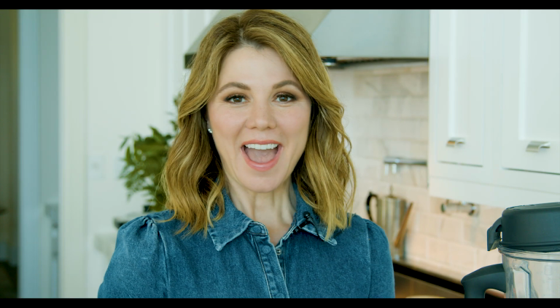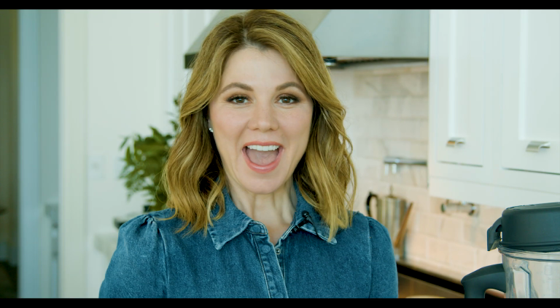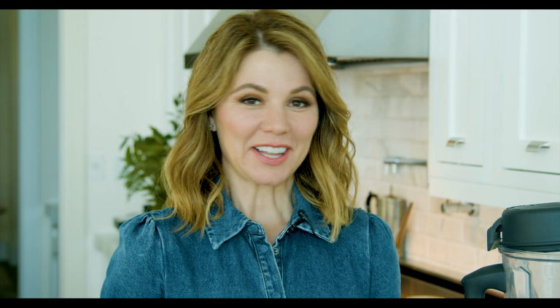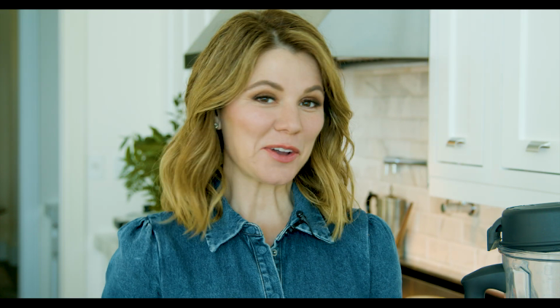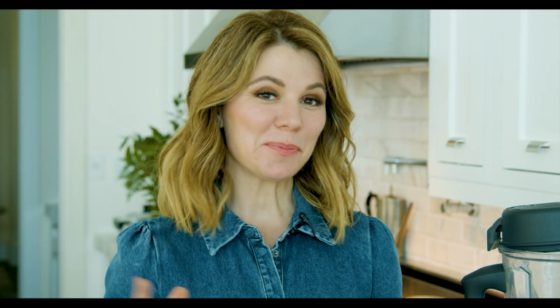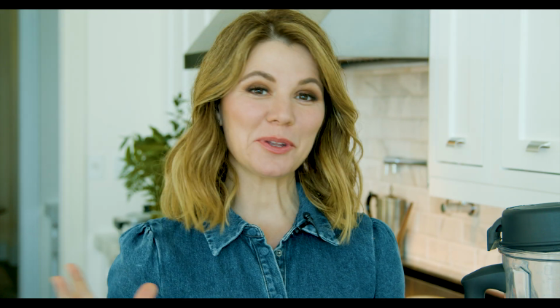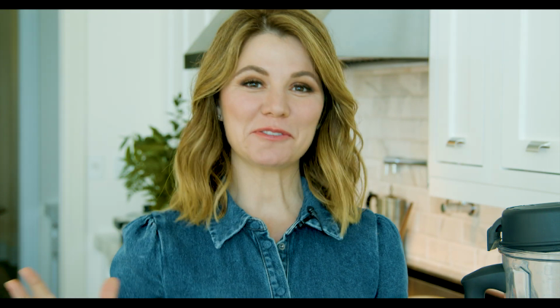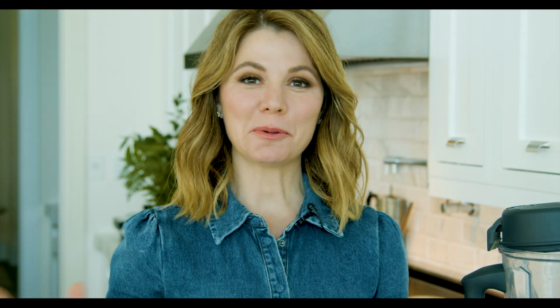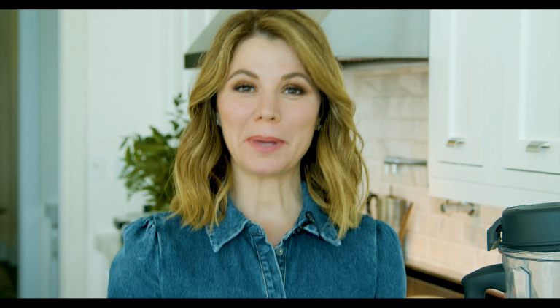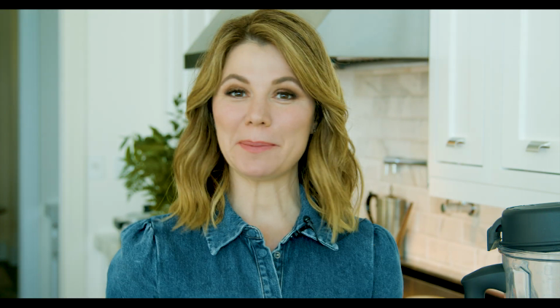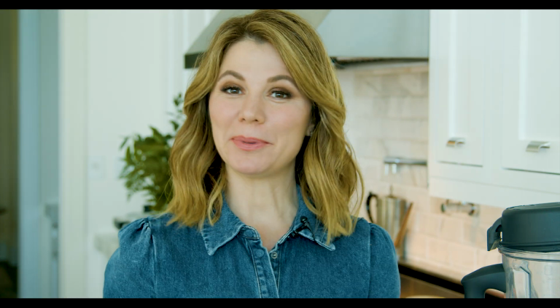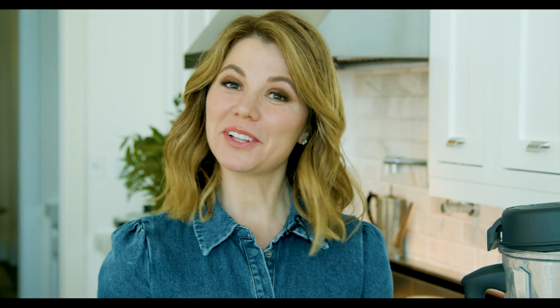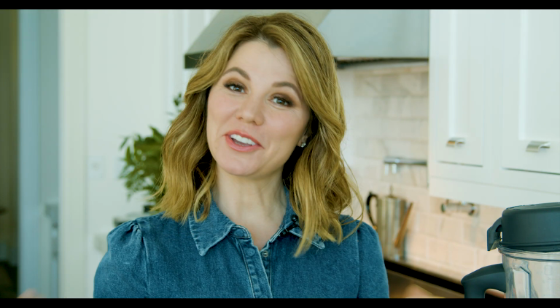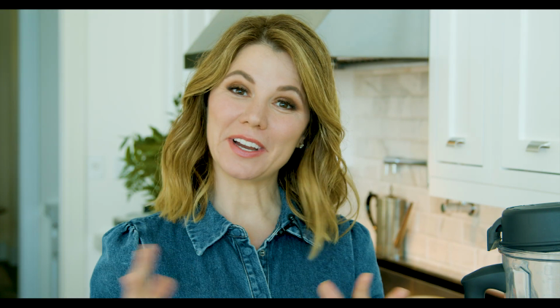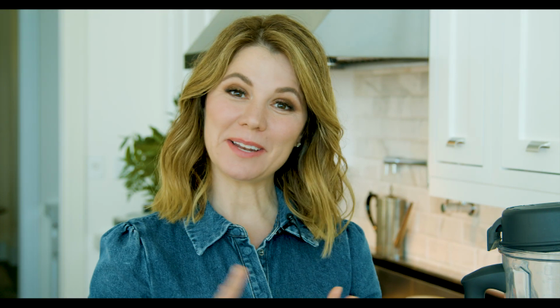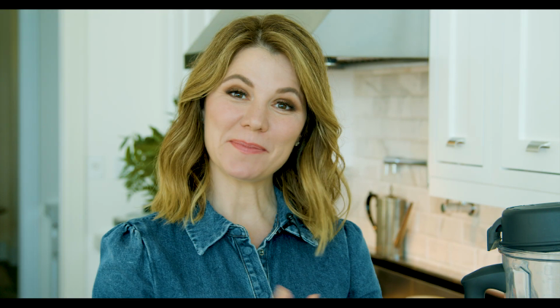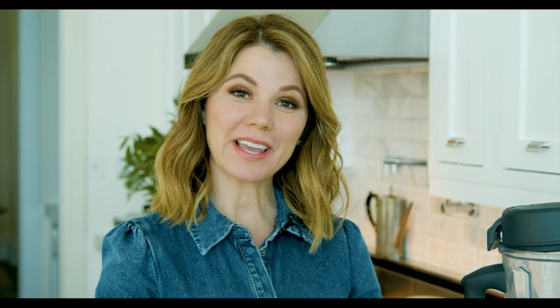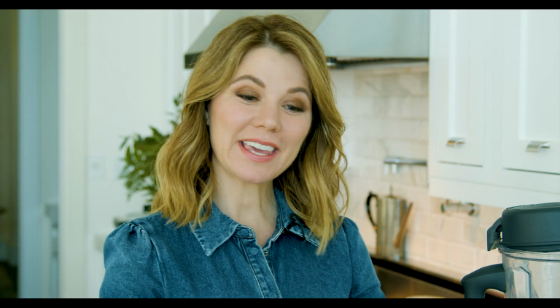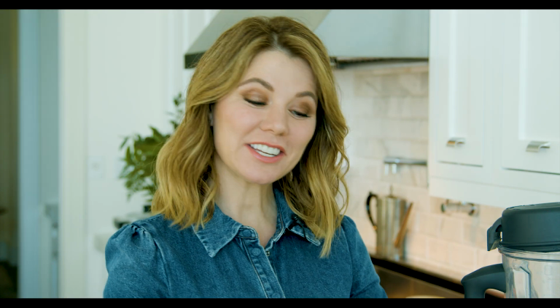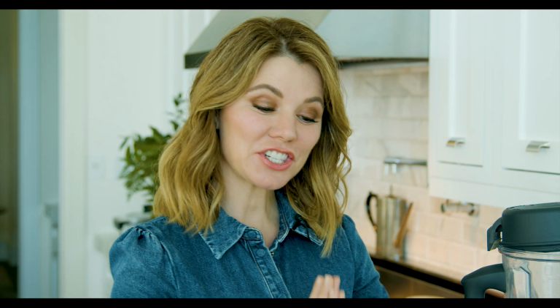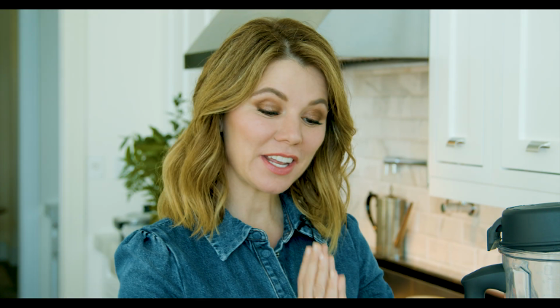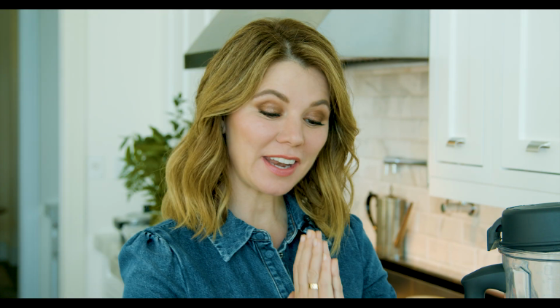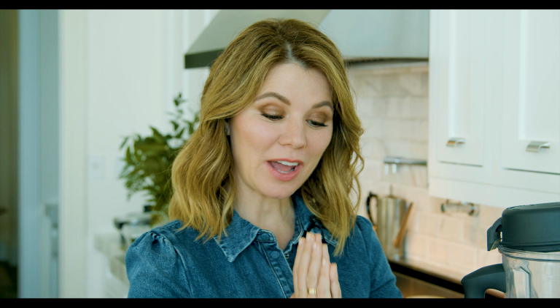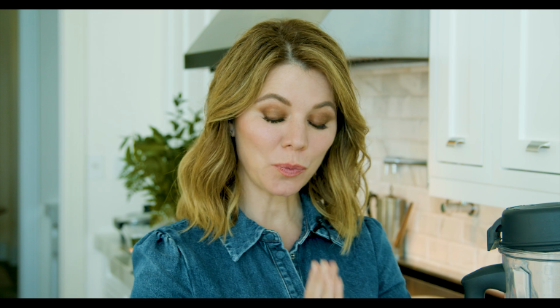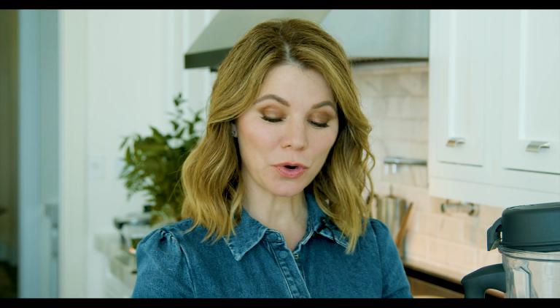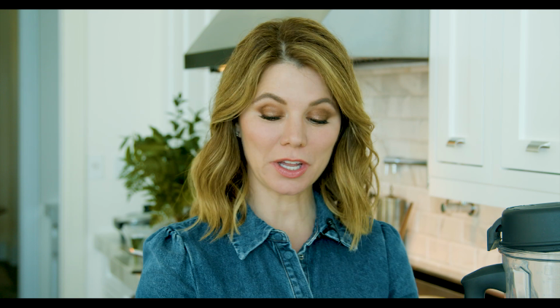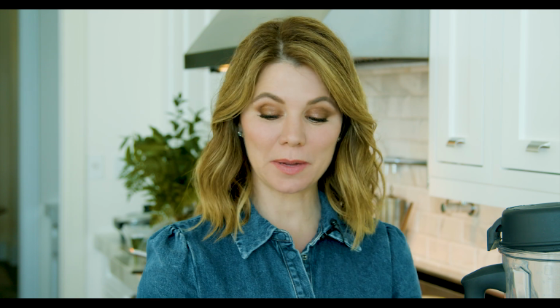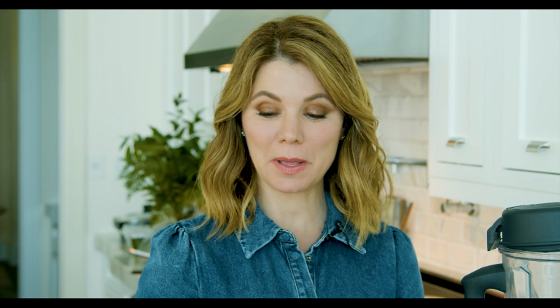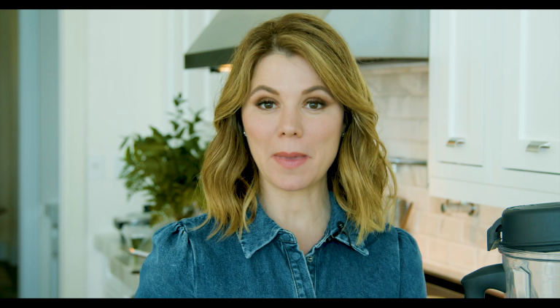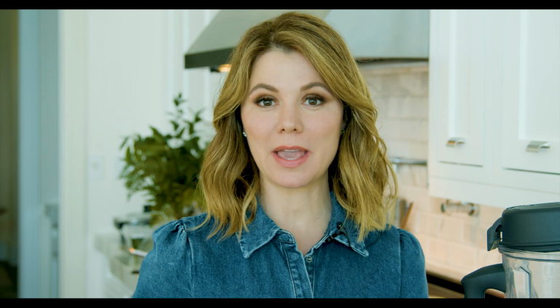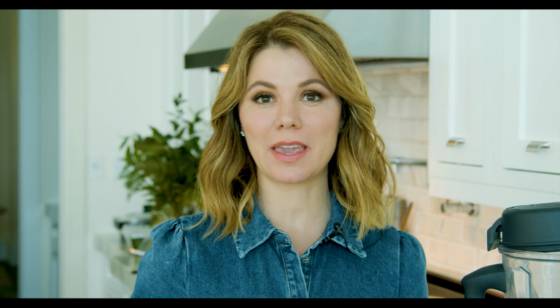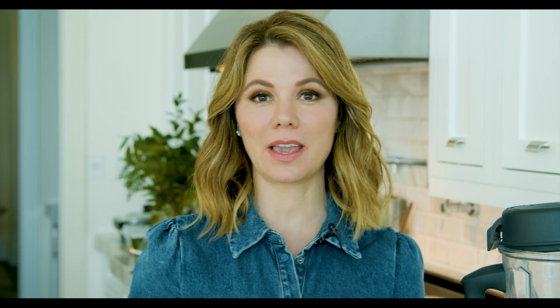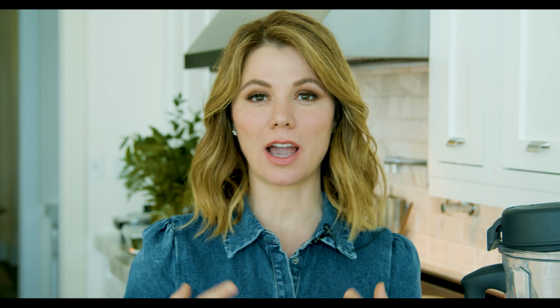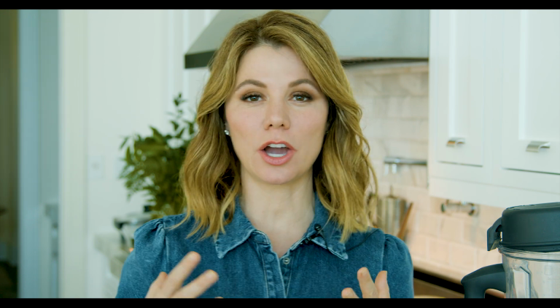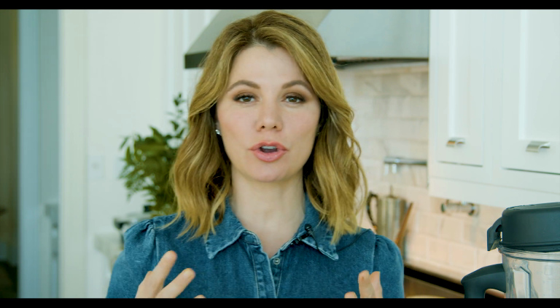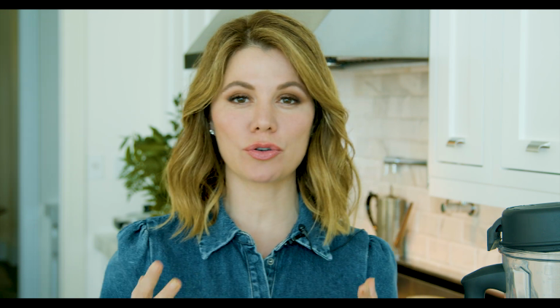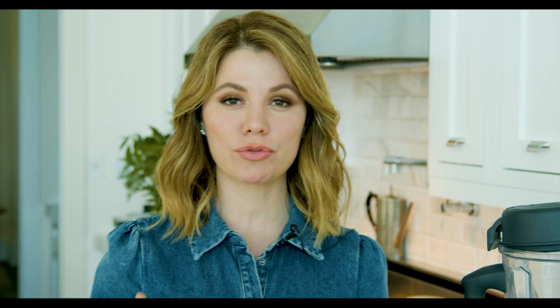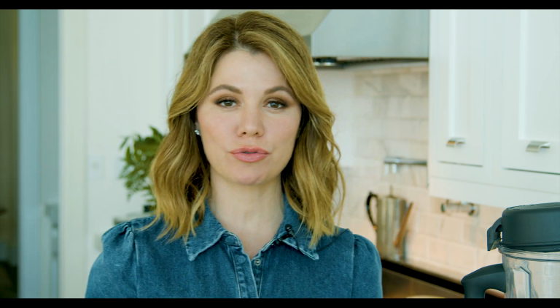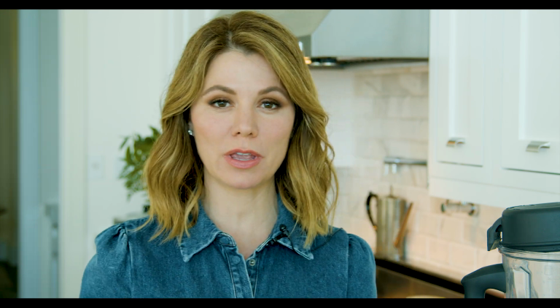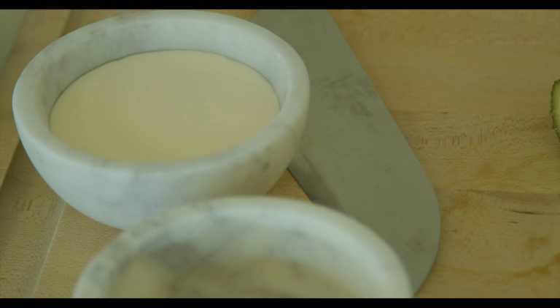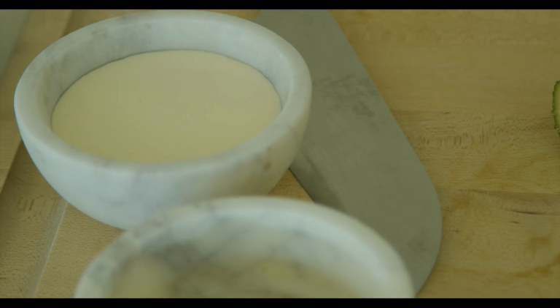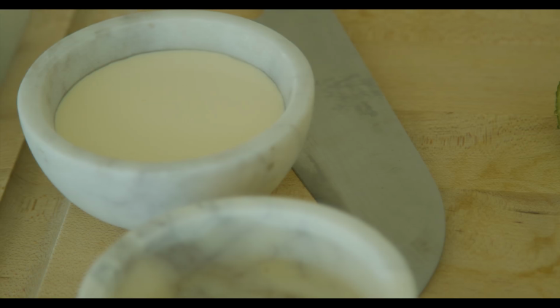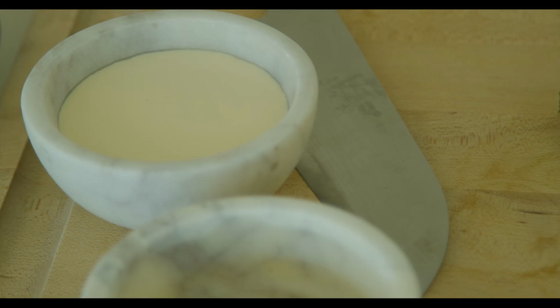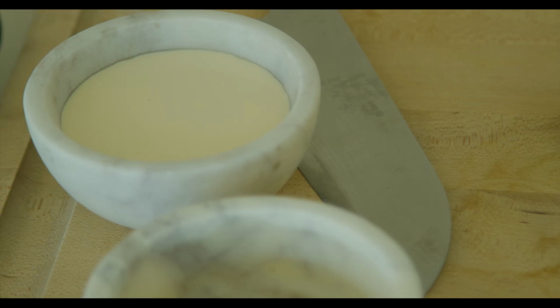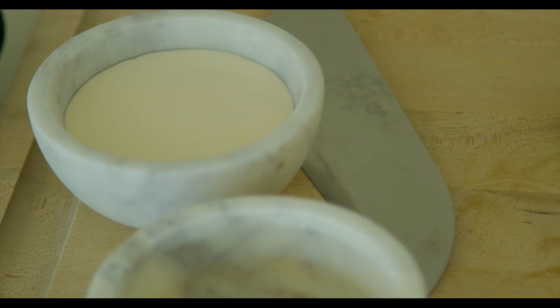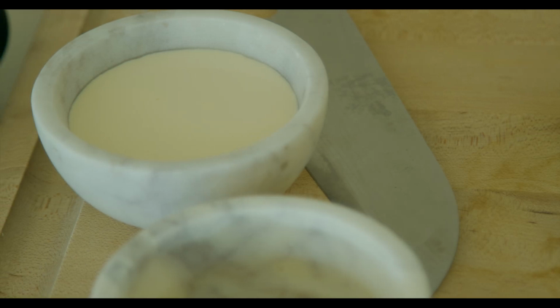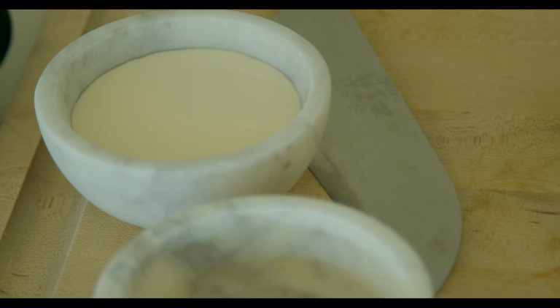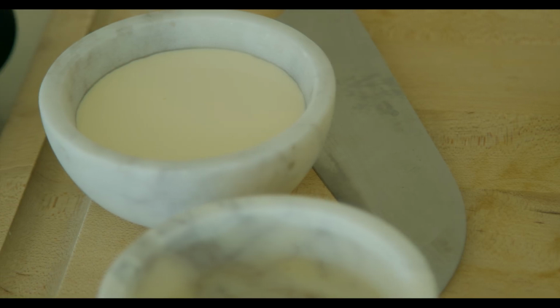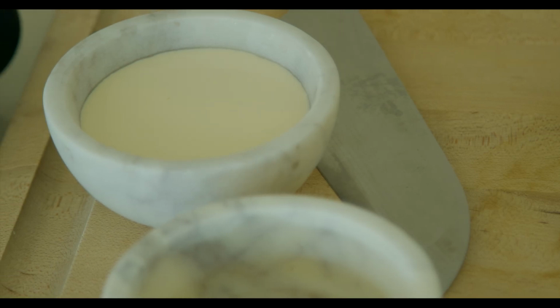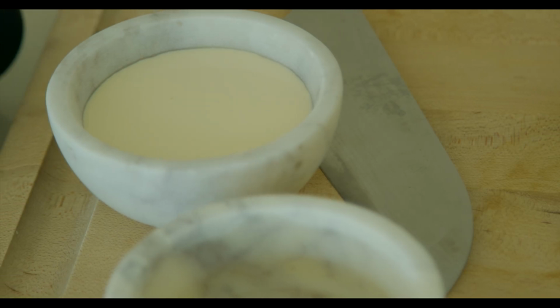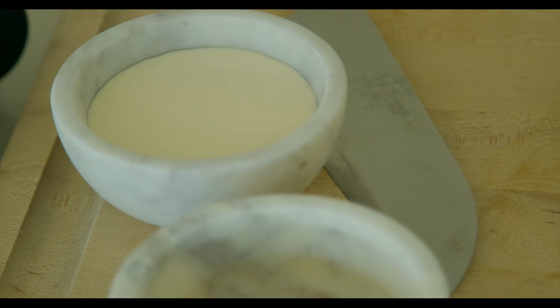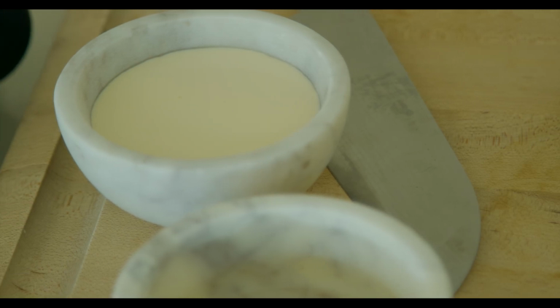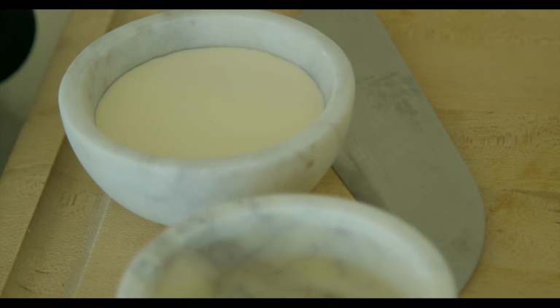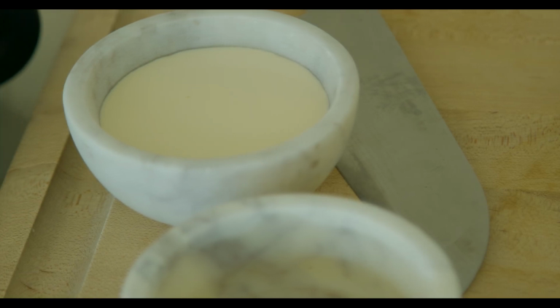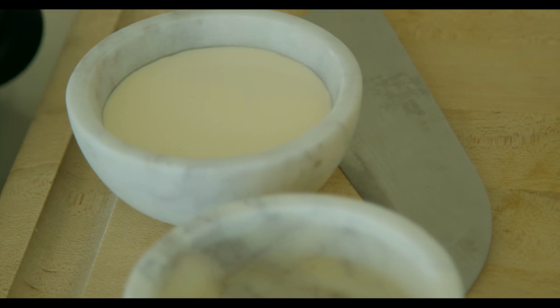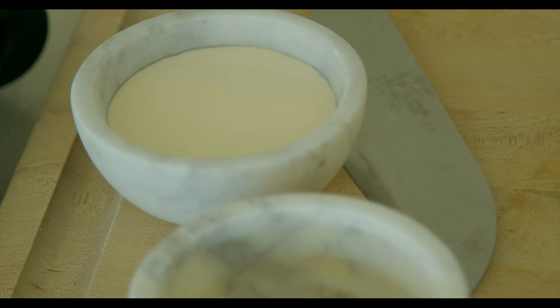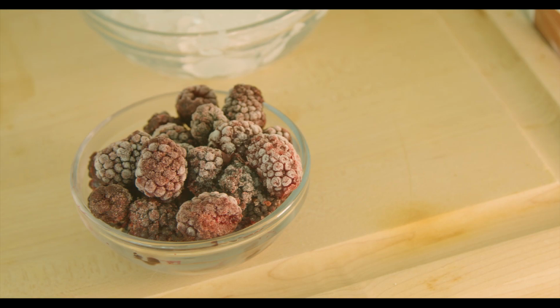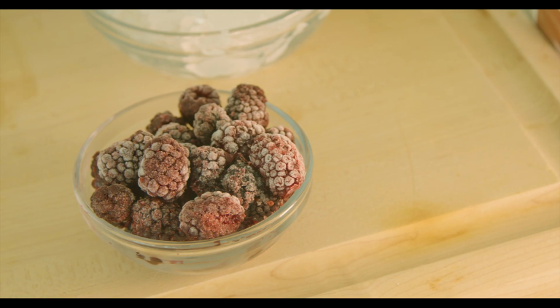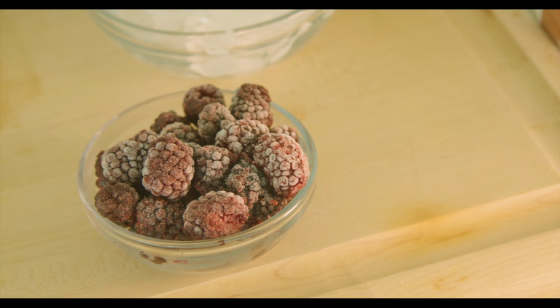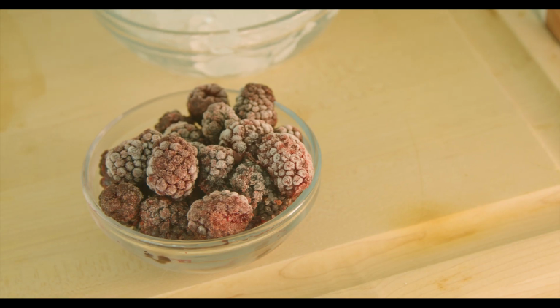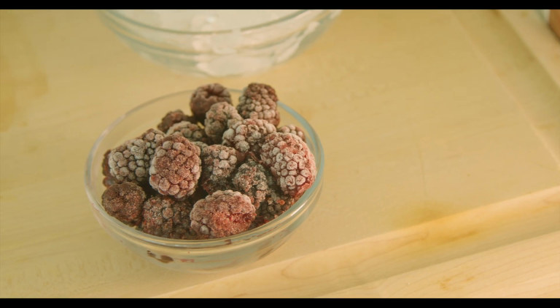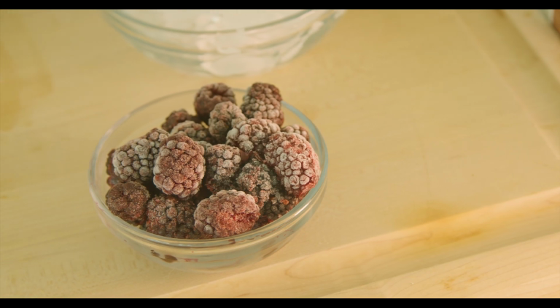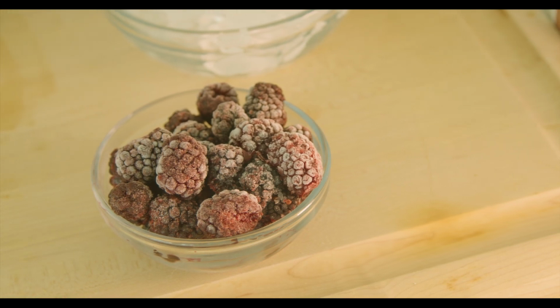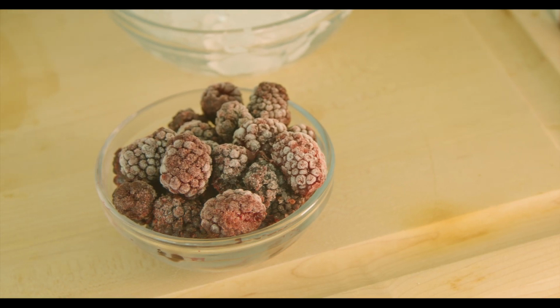Hello beautiful people, you're in my kitchen and we're going to be making a creamy keto blackberry smoothie.